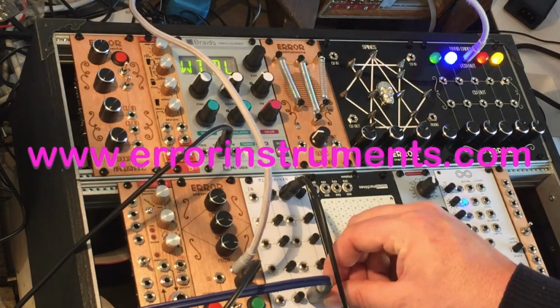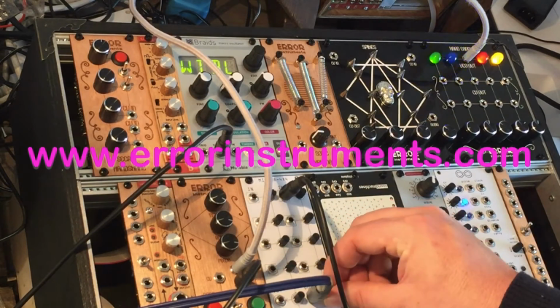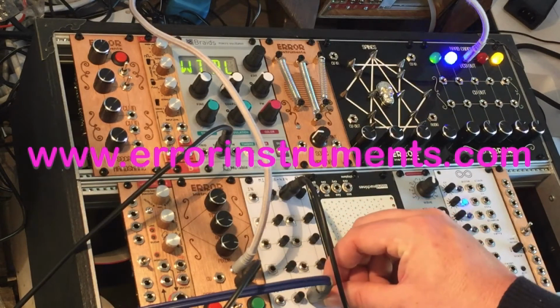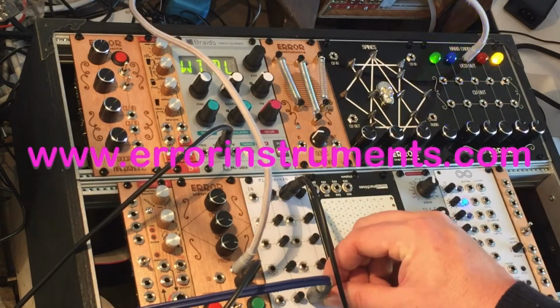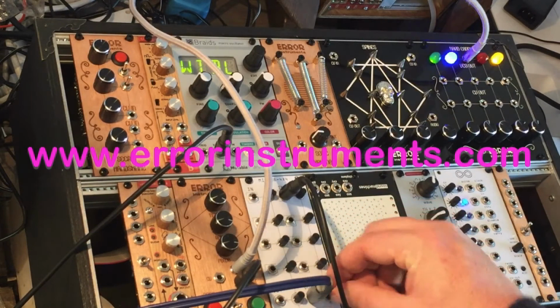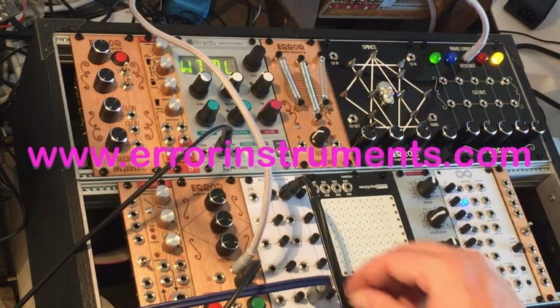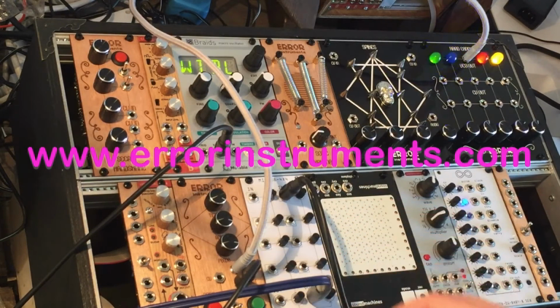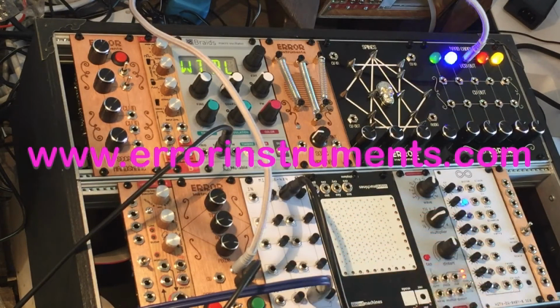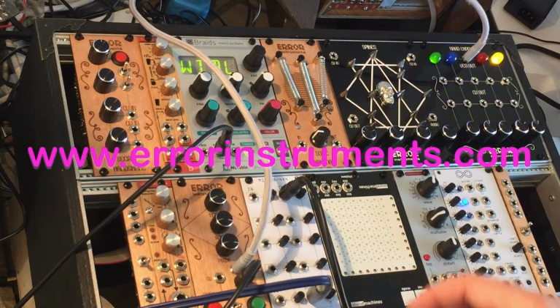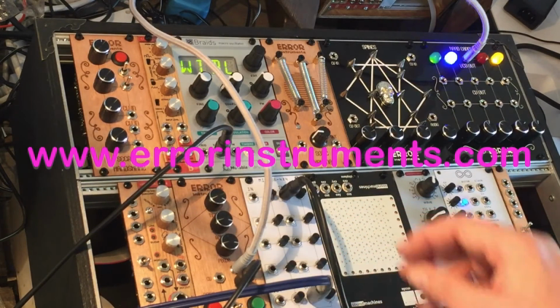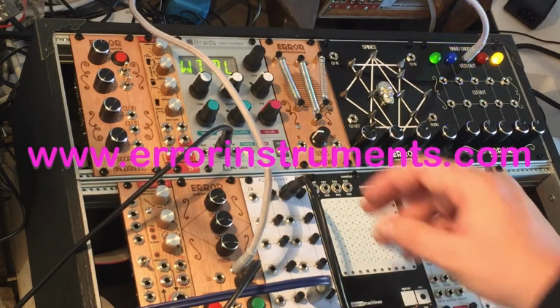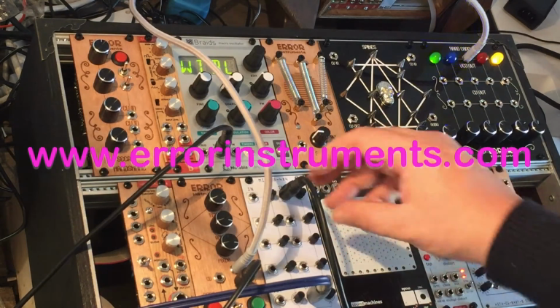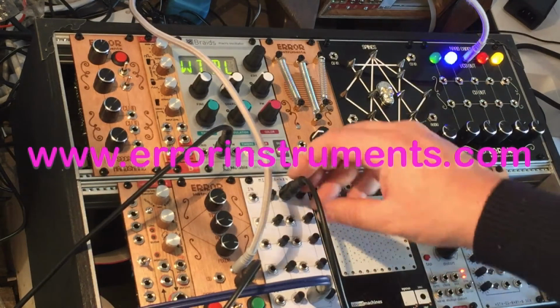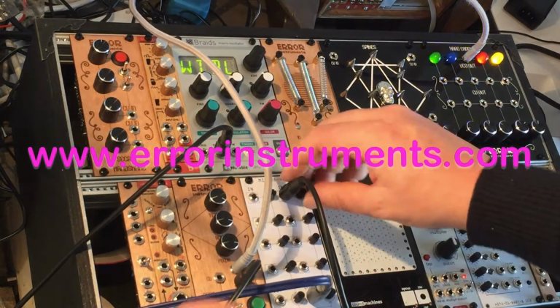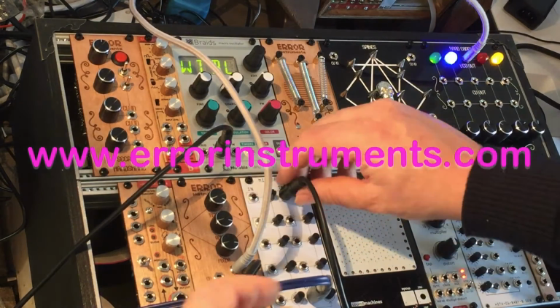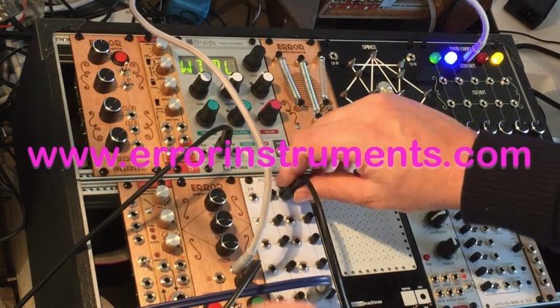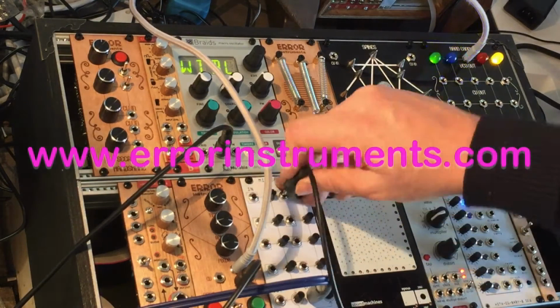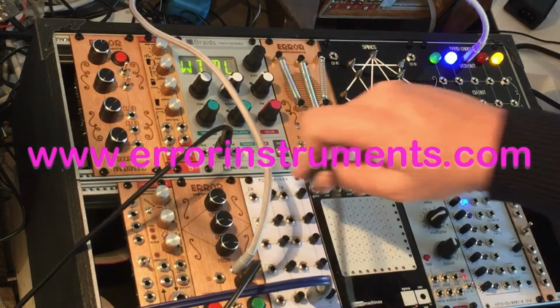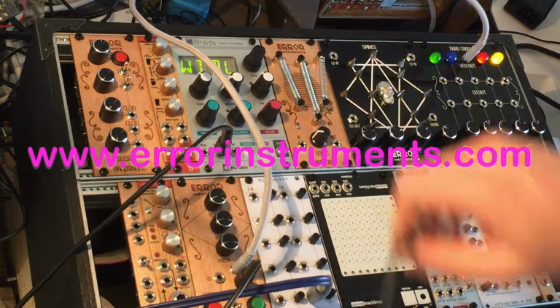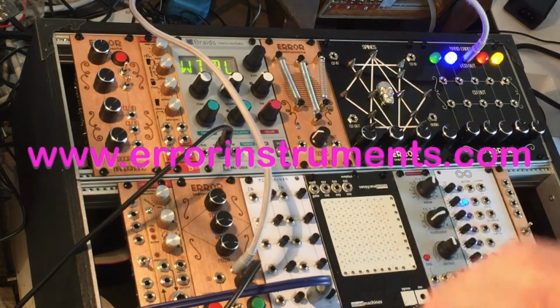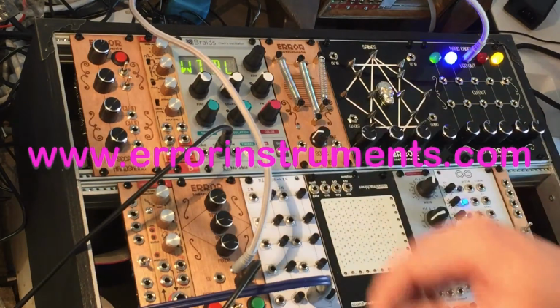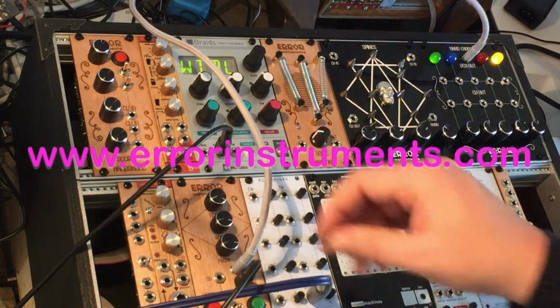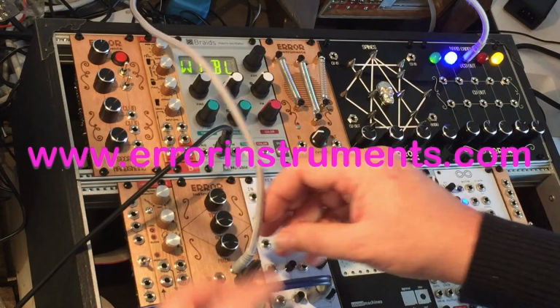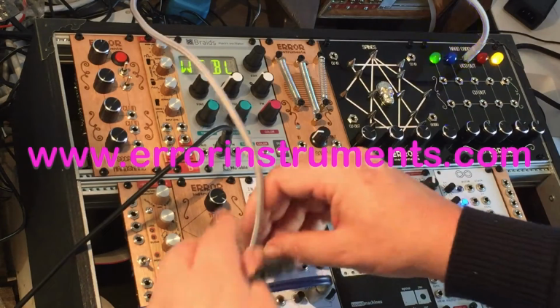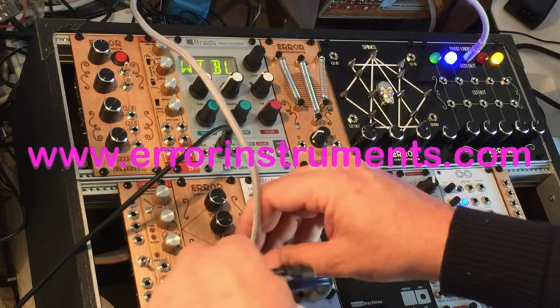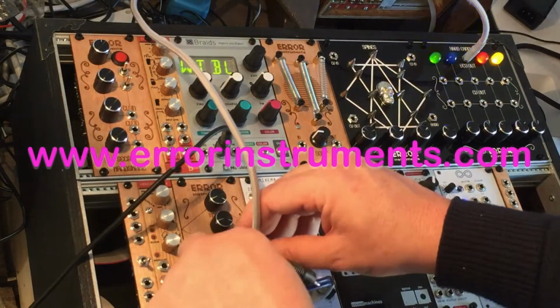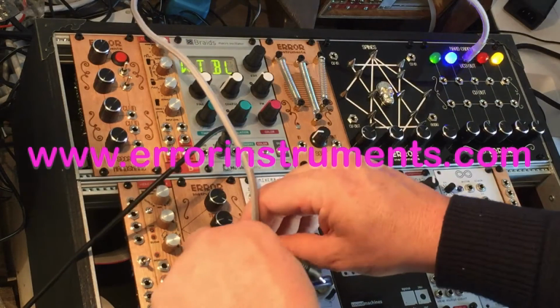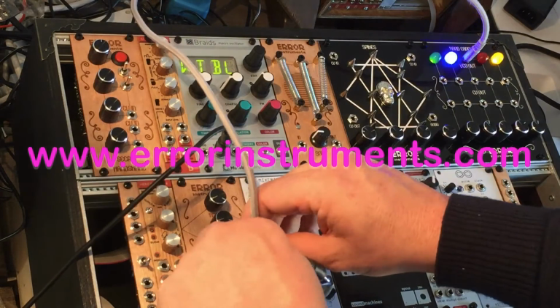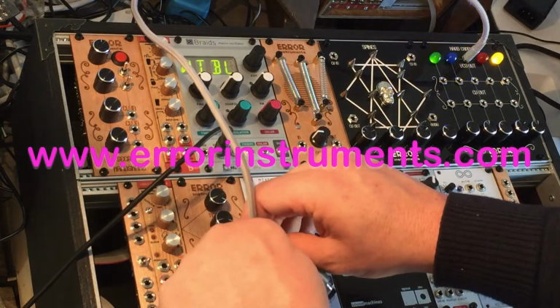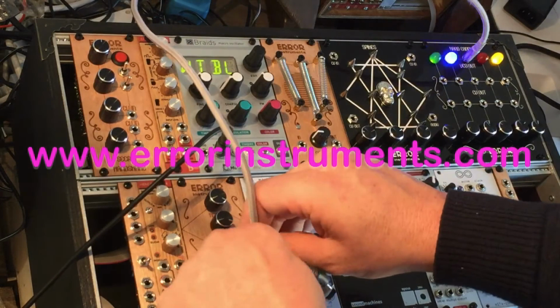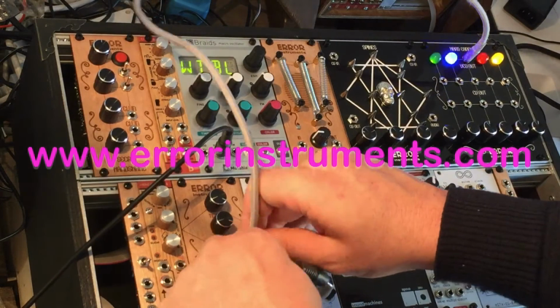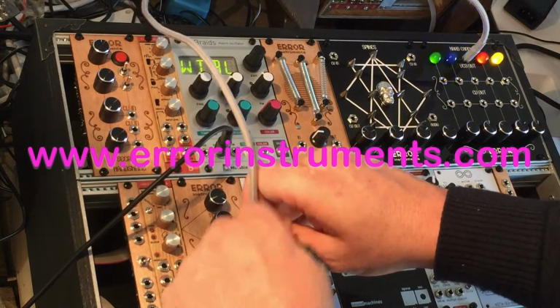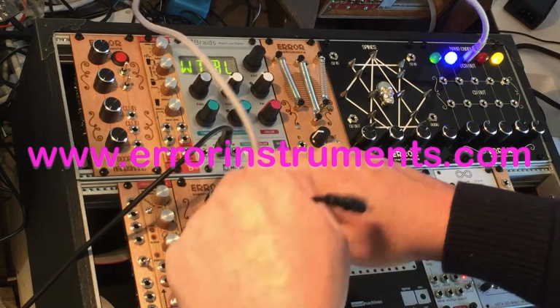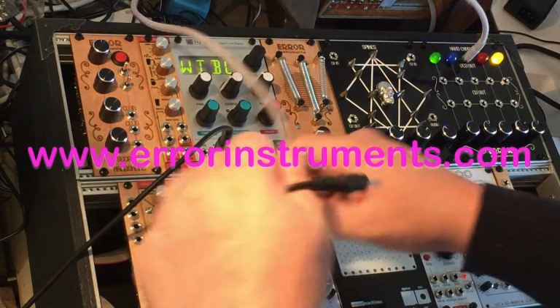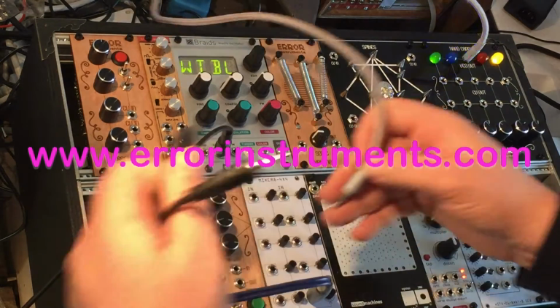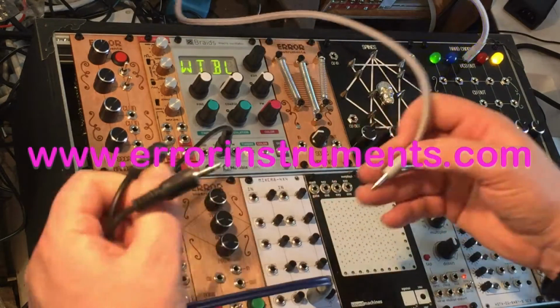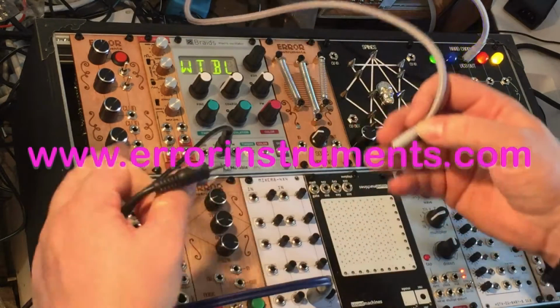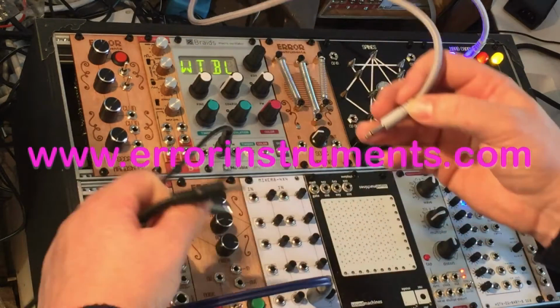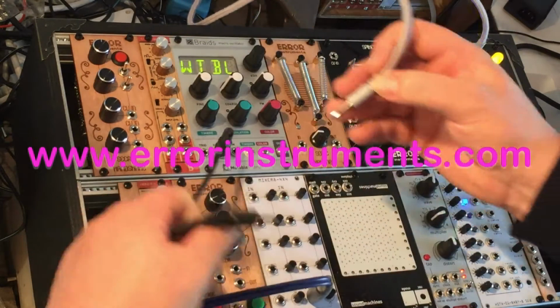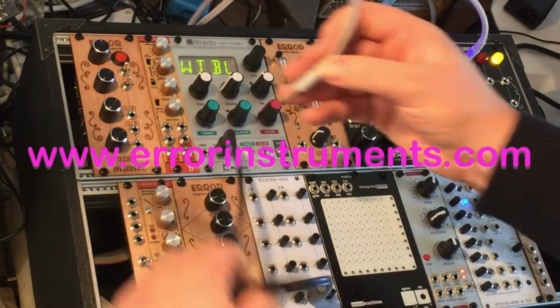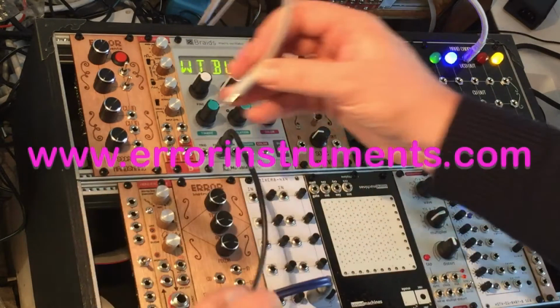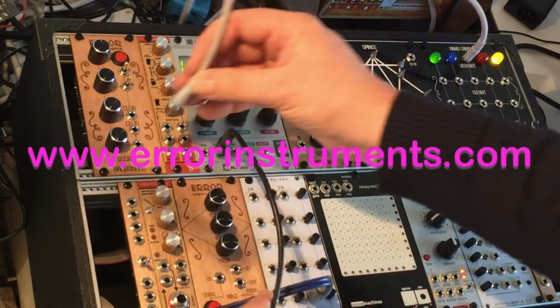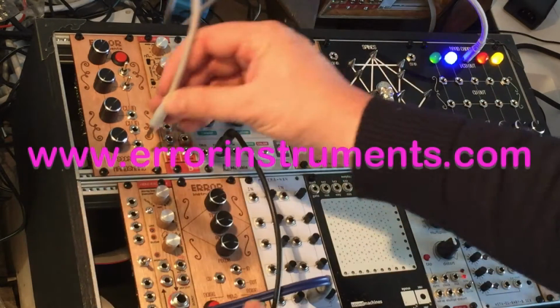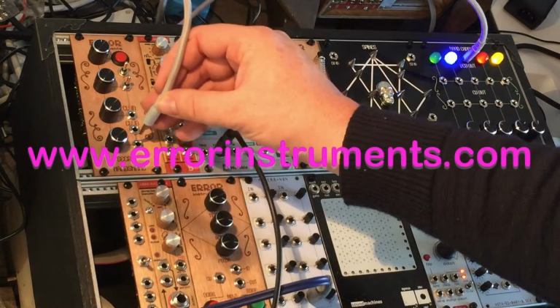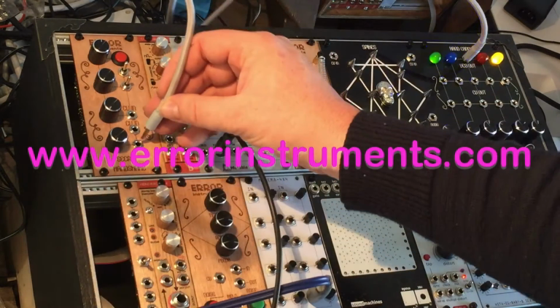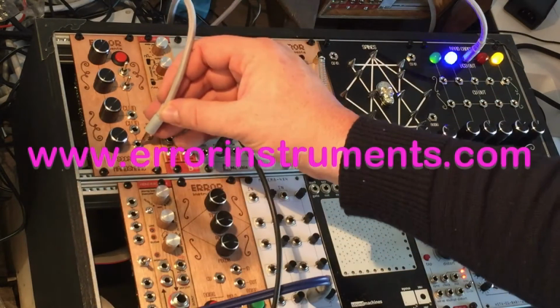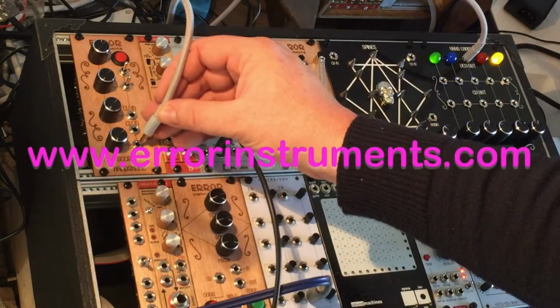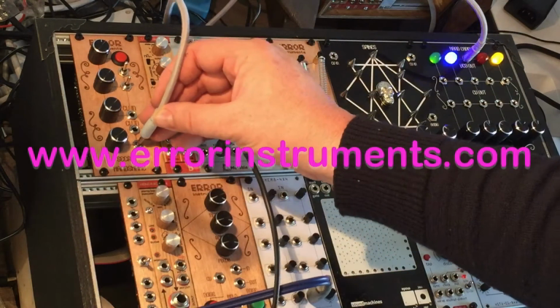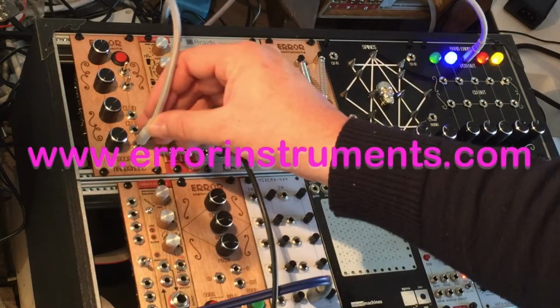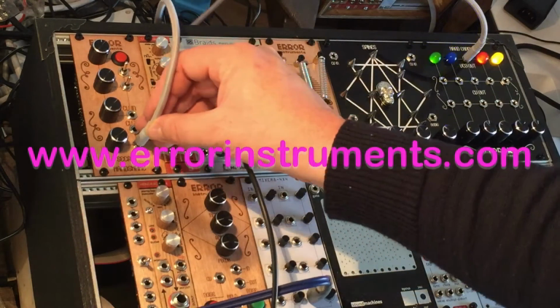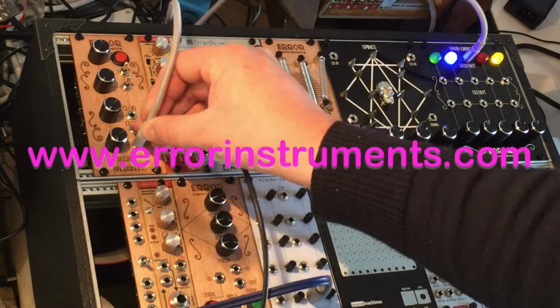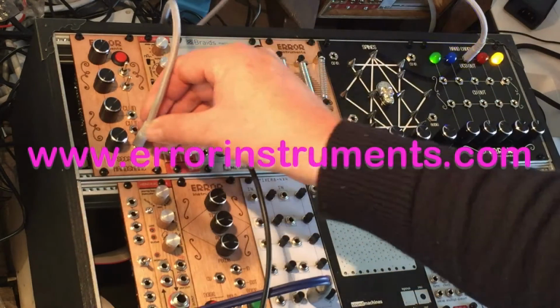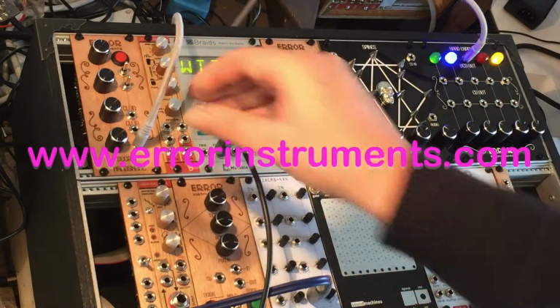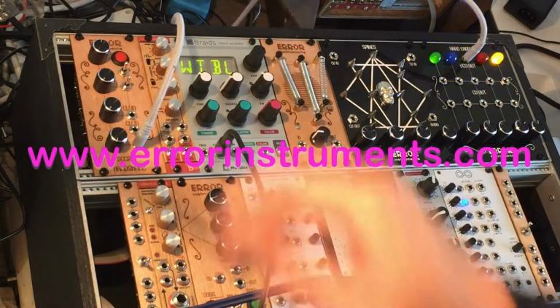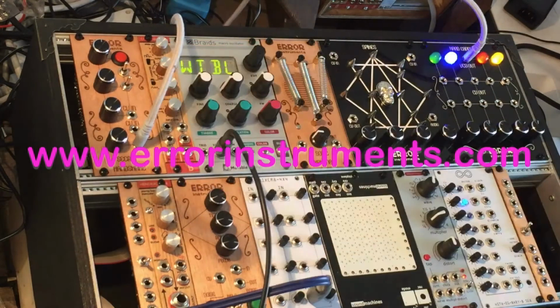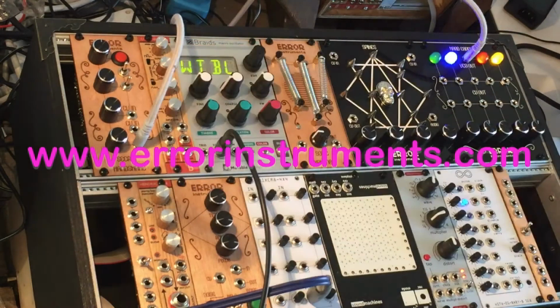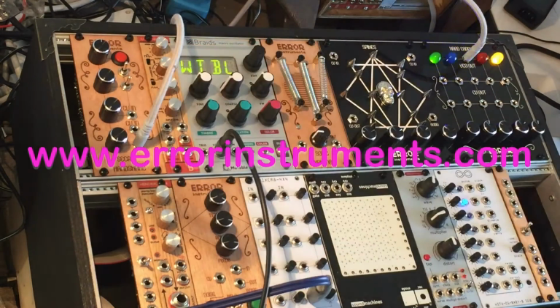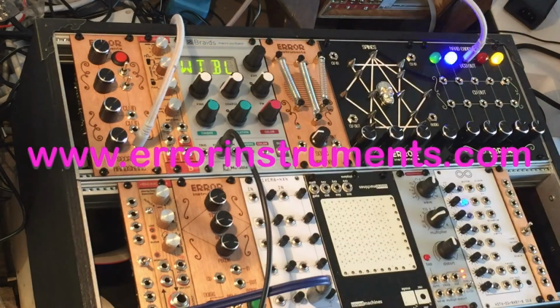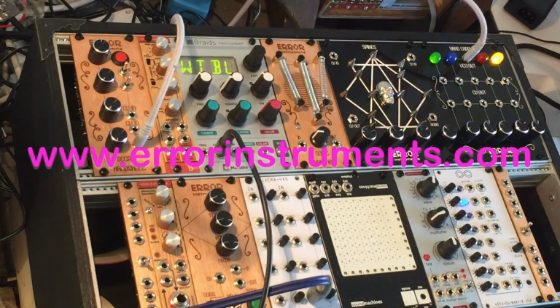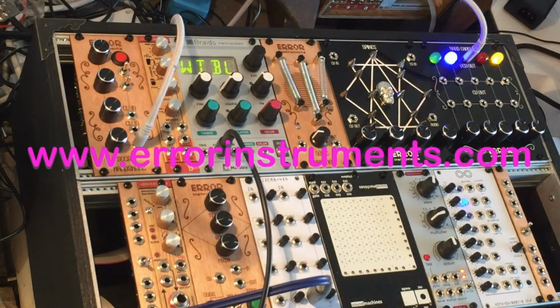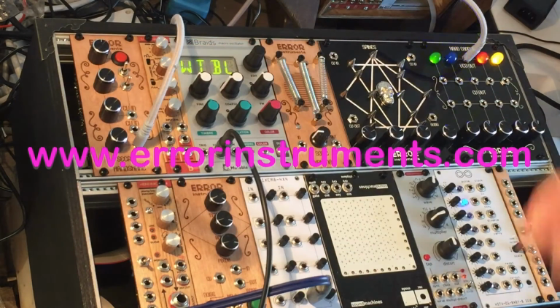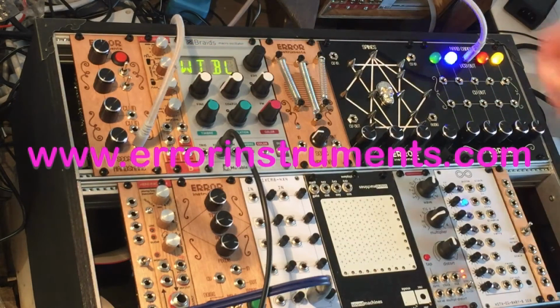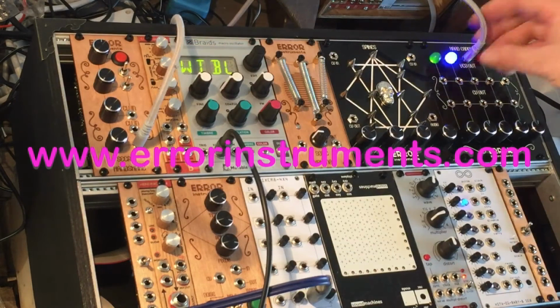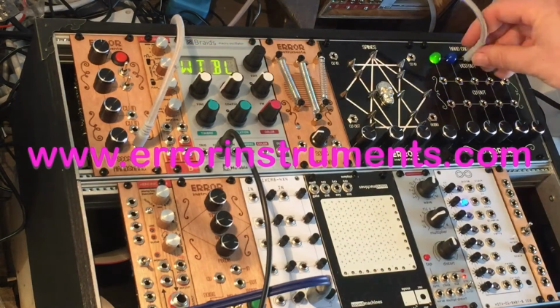Nice and crunchy. I can also show you some basics about this secret handshake.